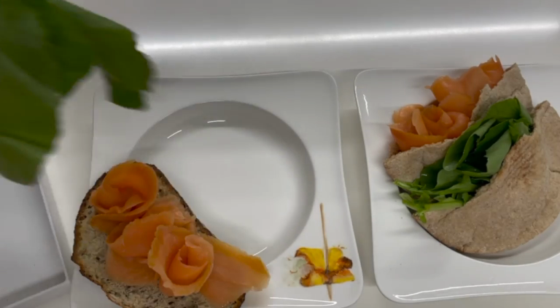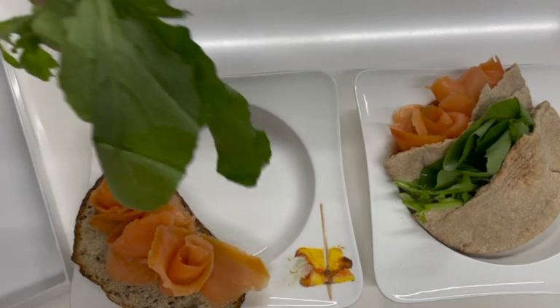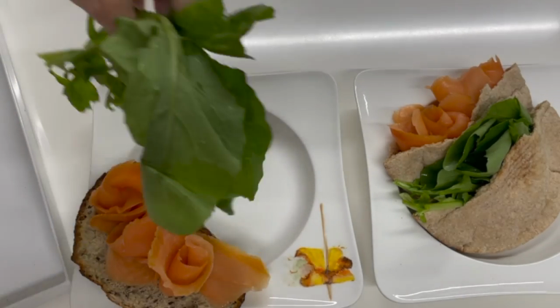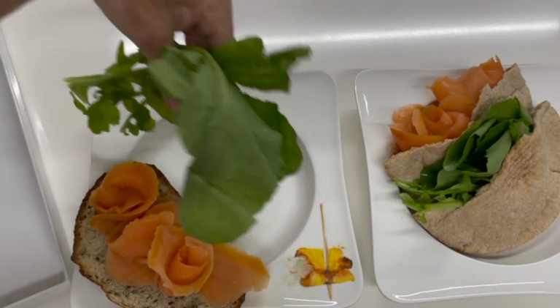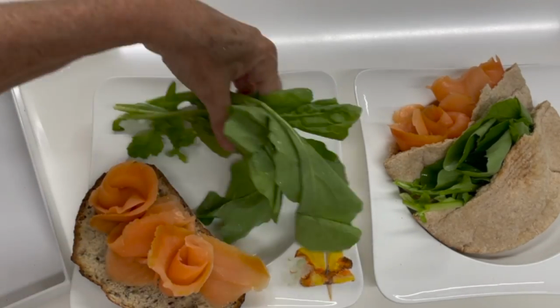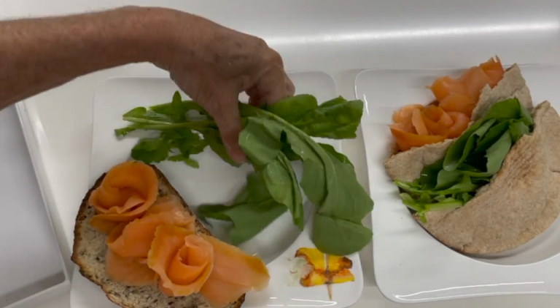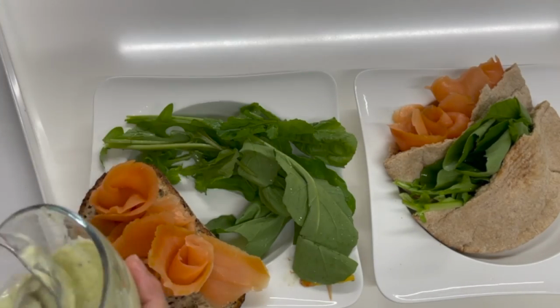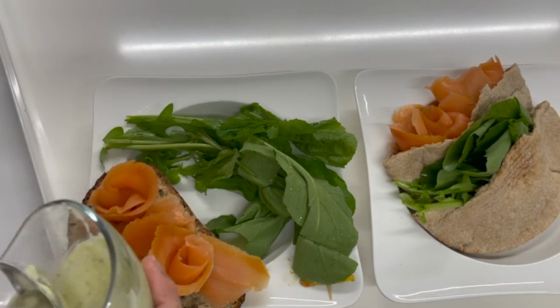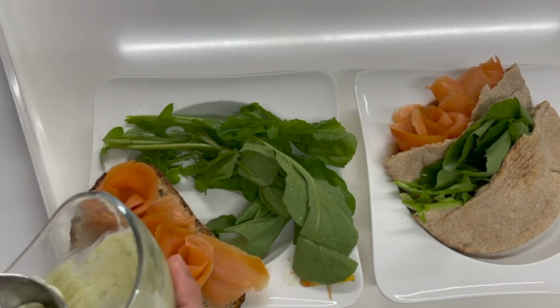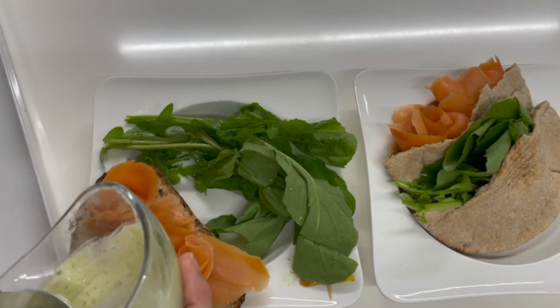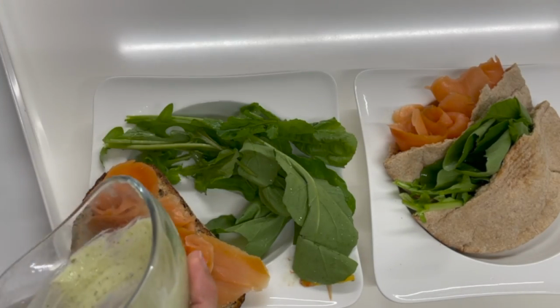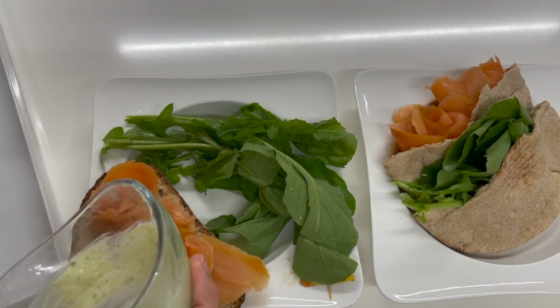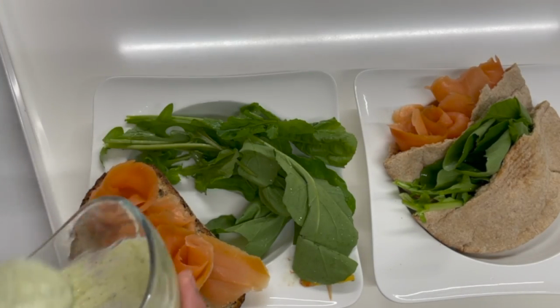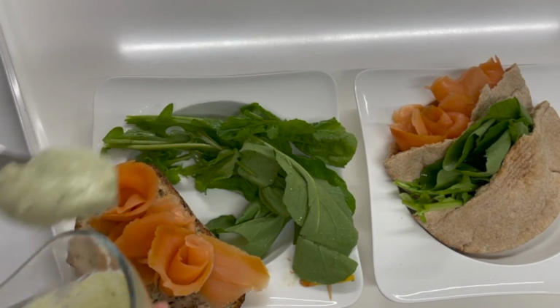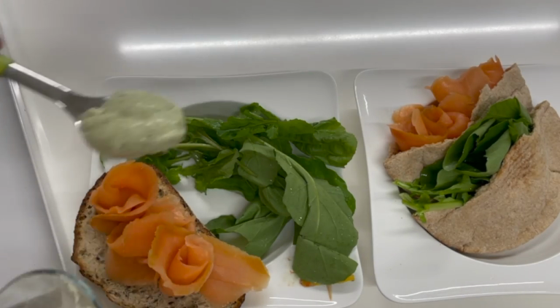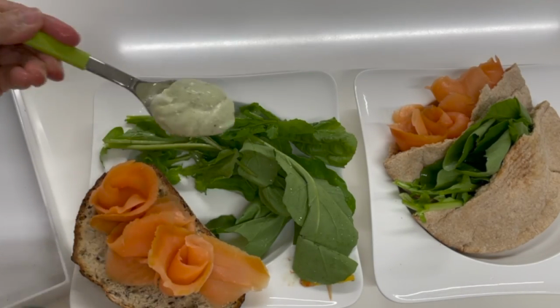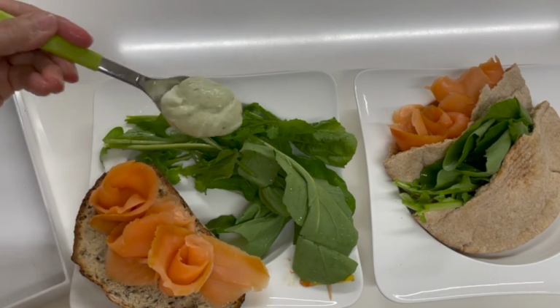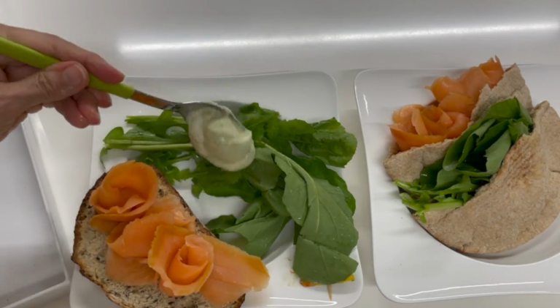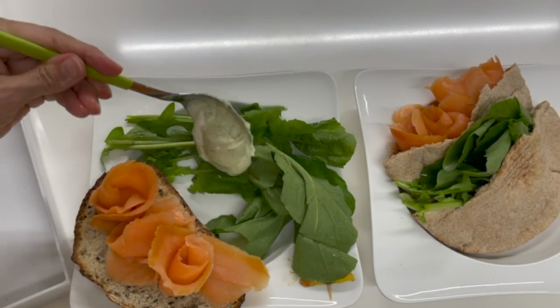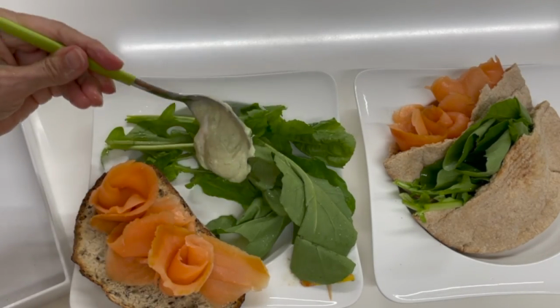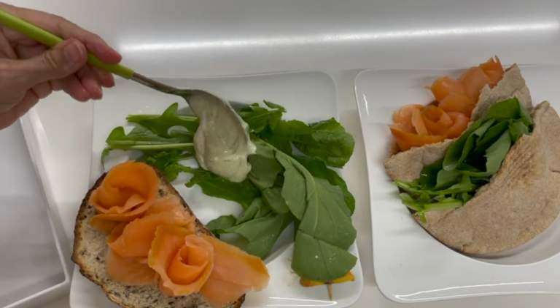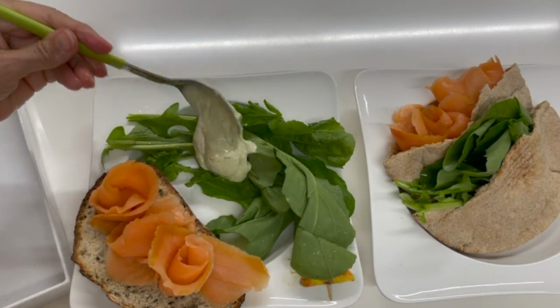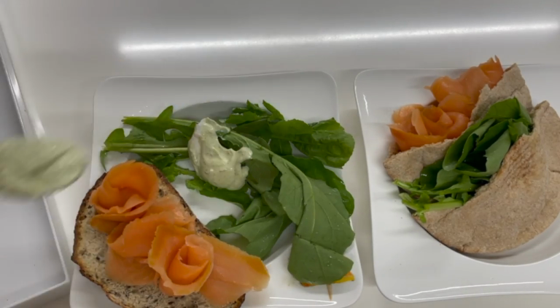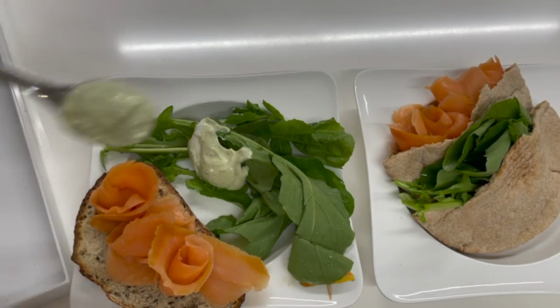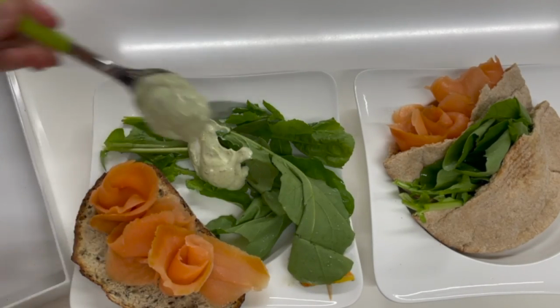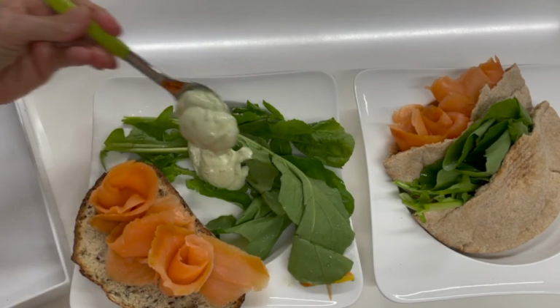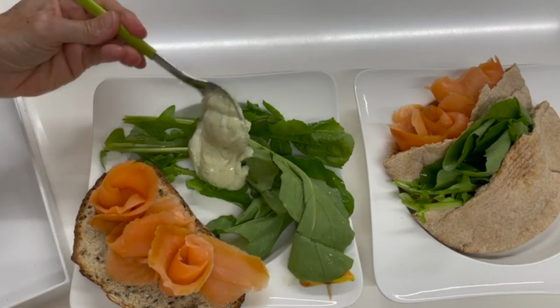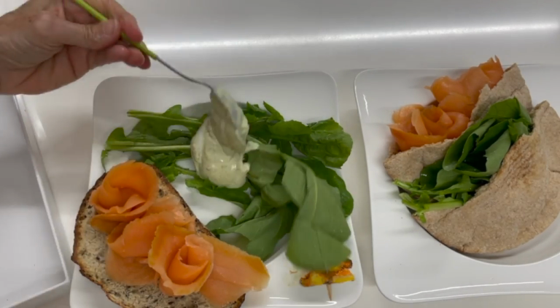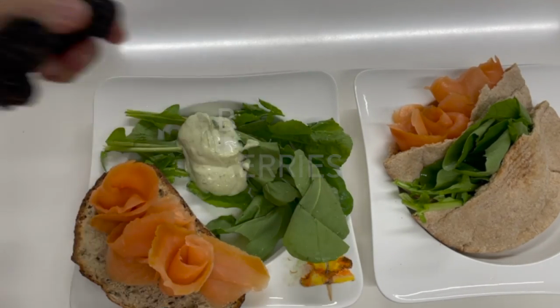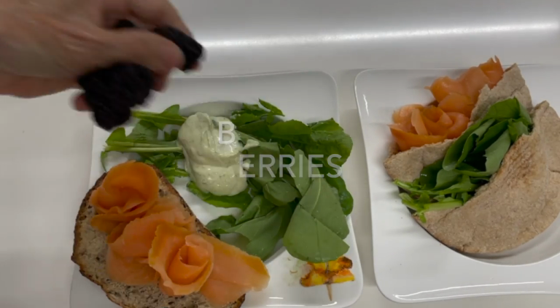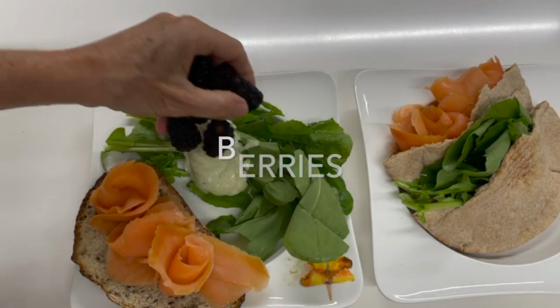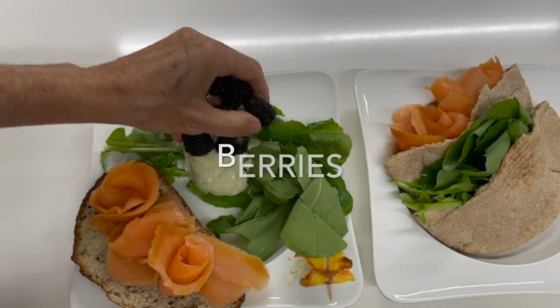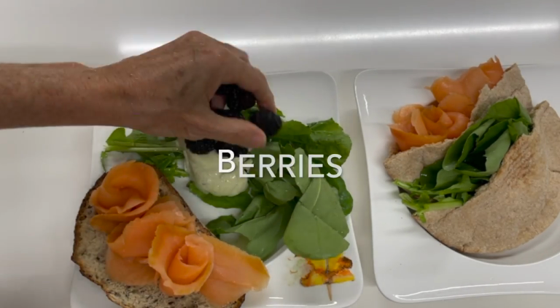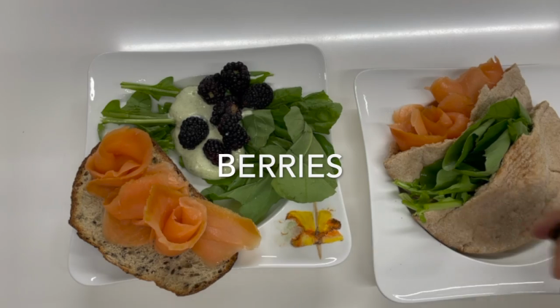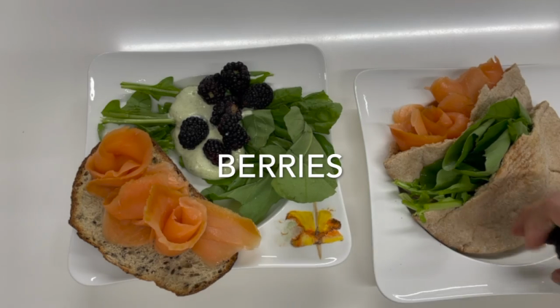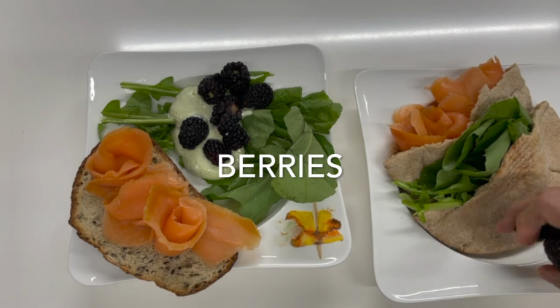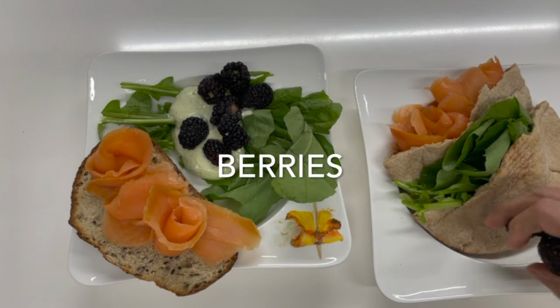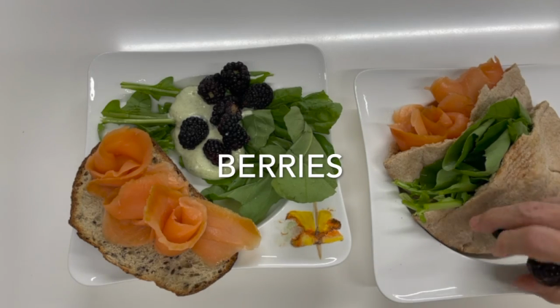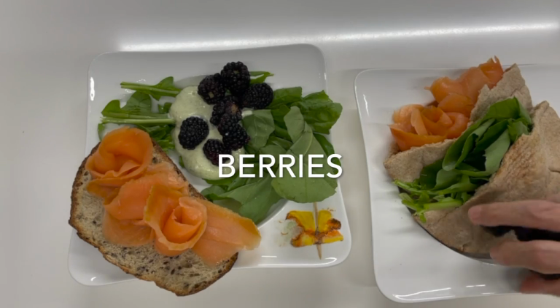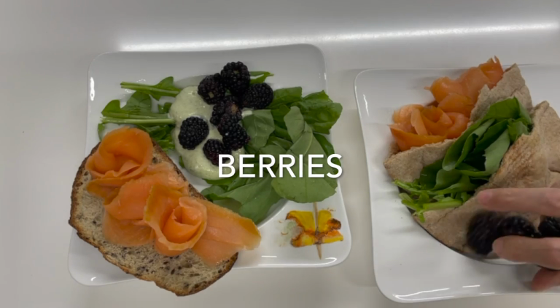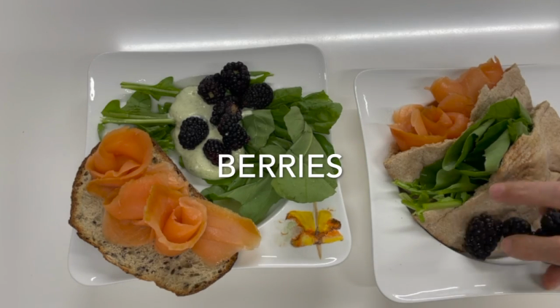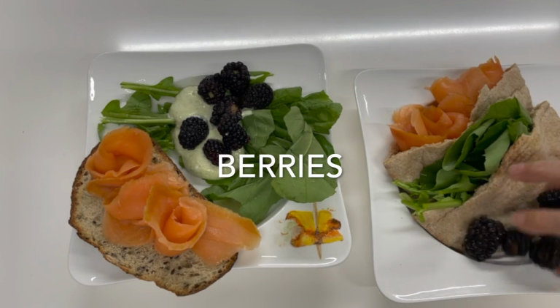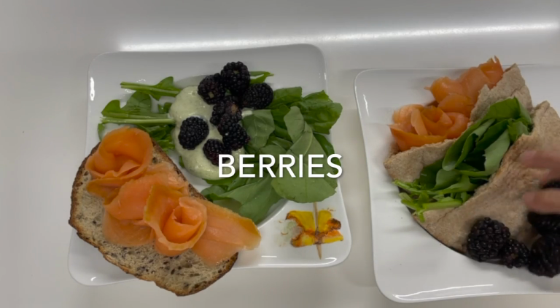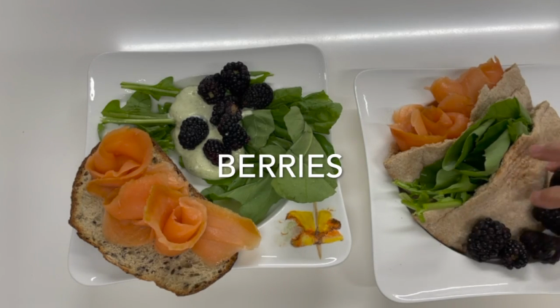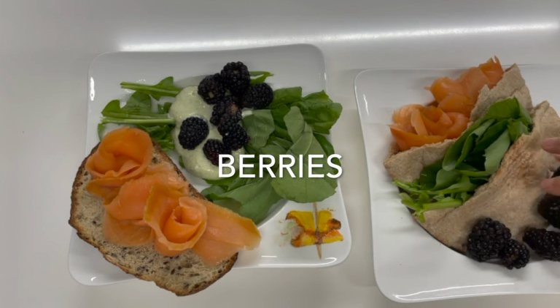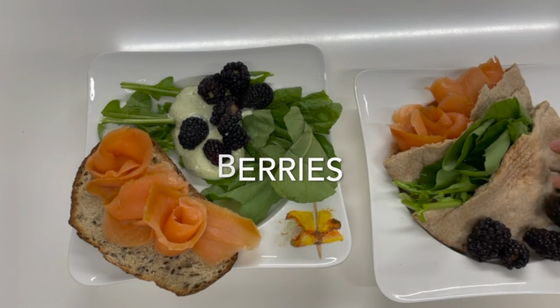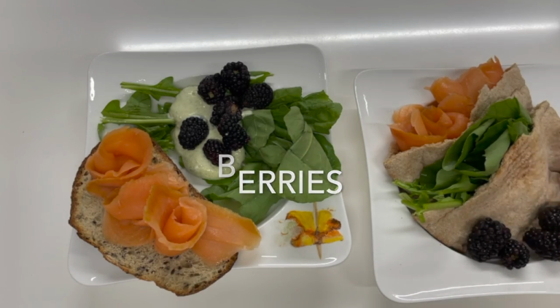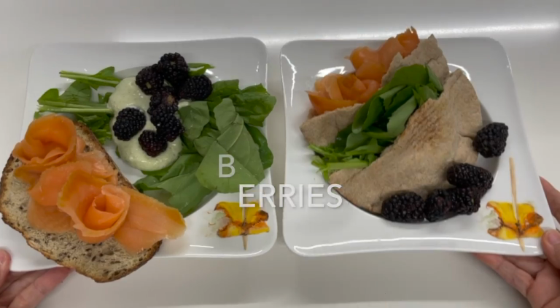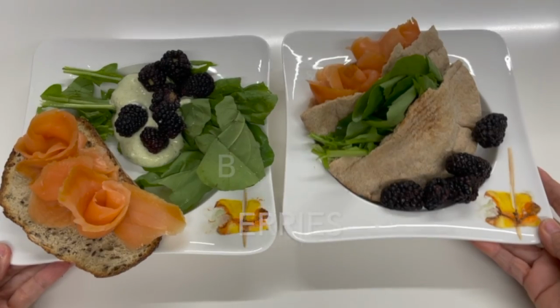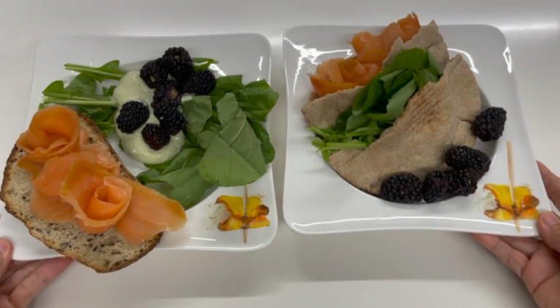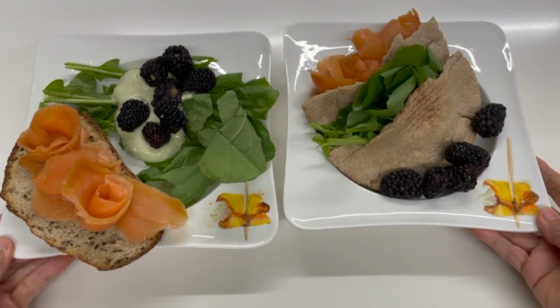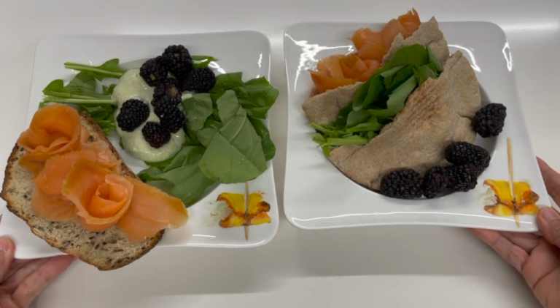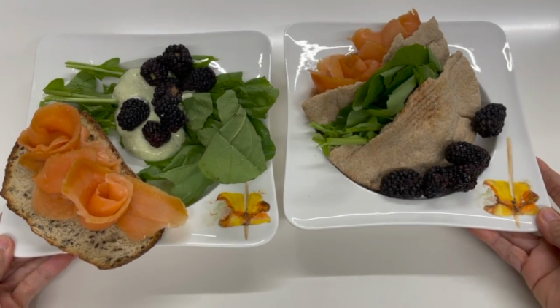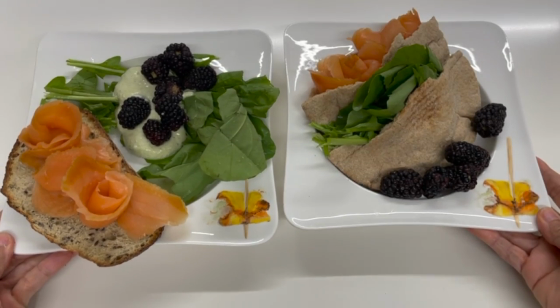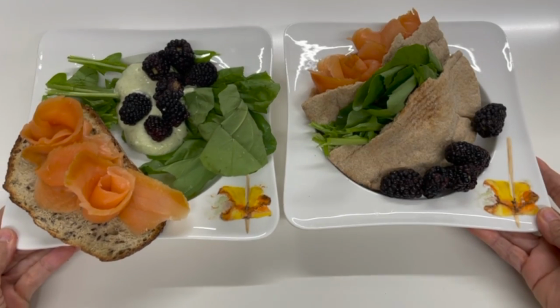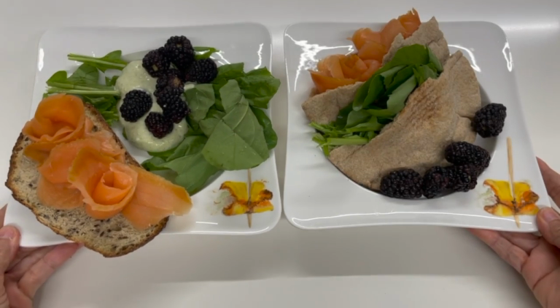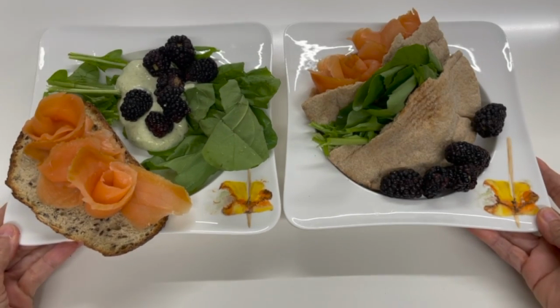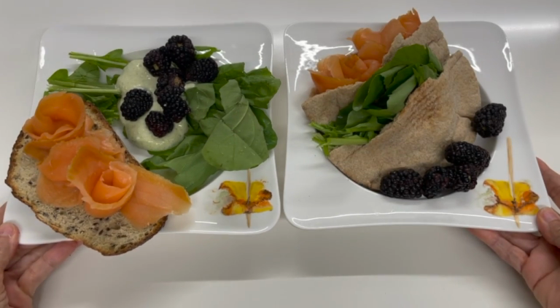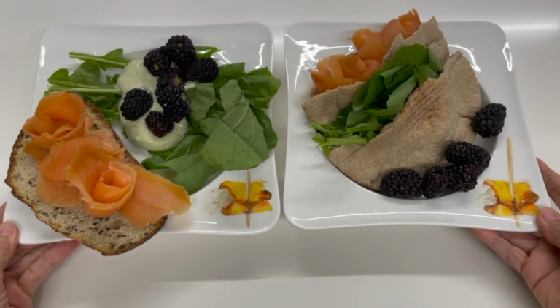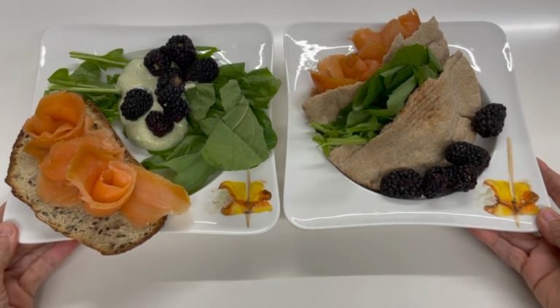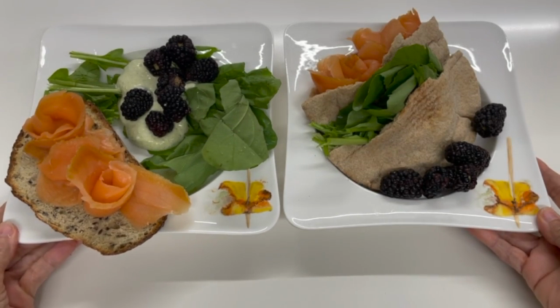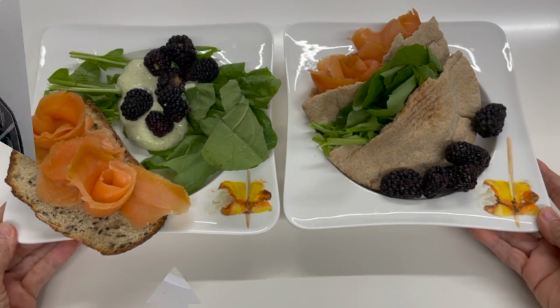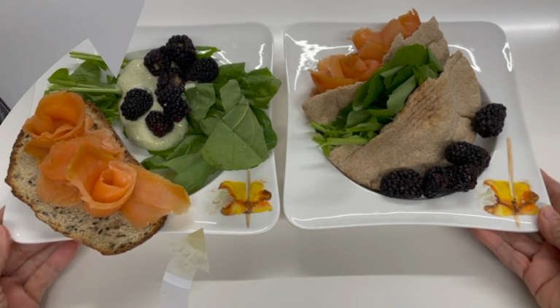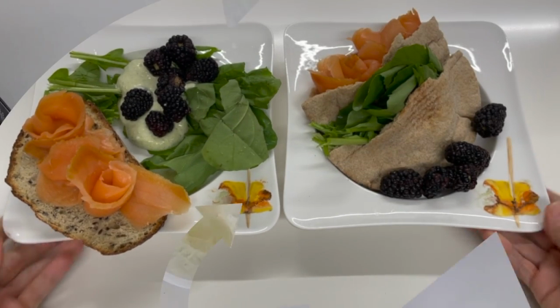With the sea bread, we add the arugula as a salad with some berries. Amazing!